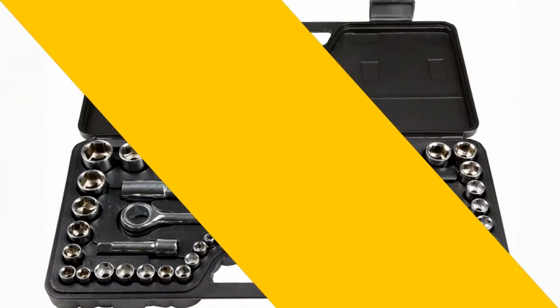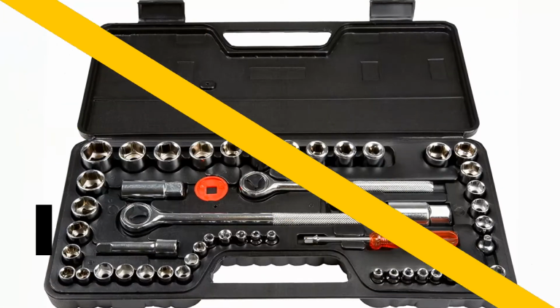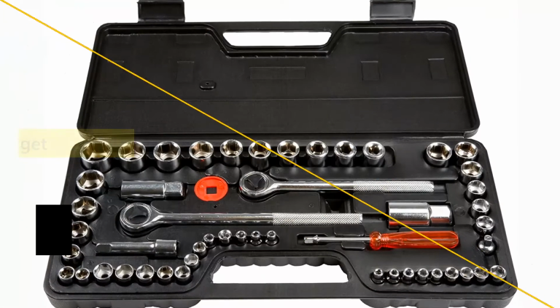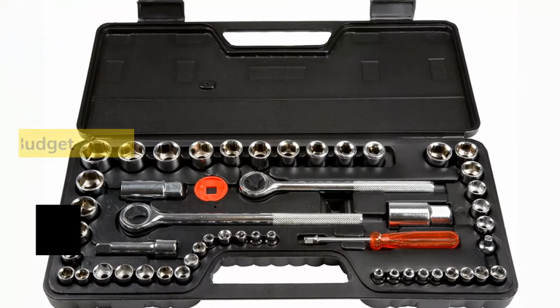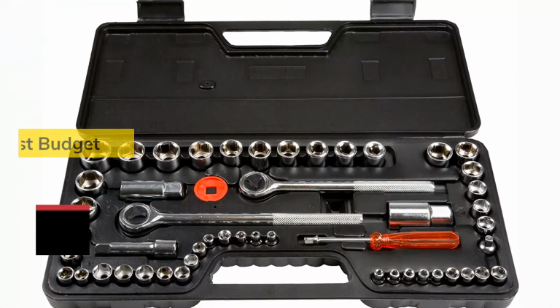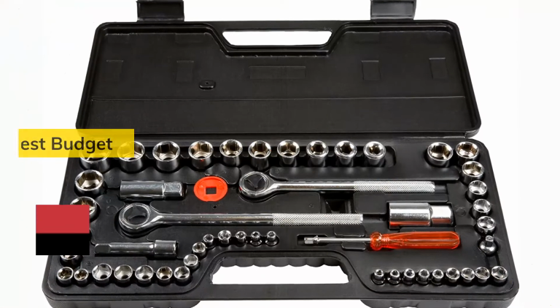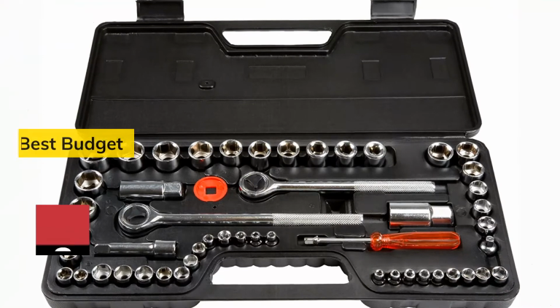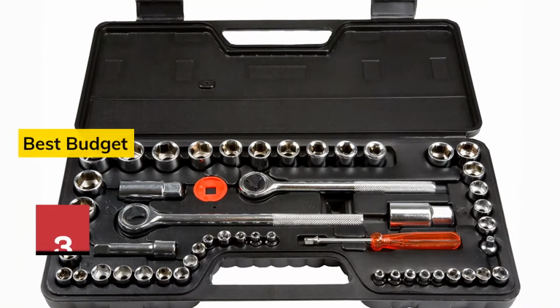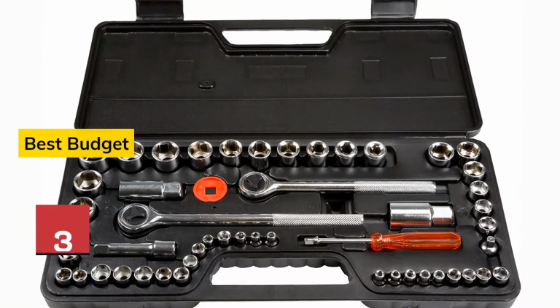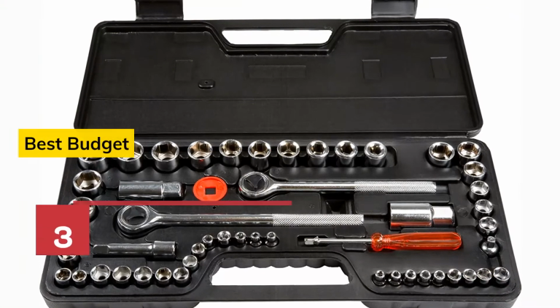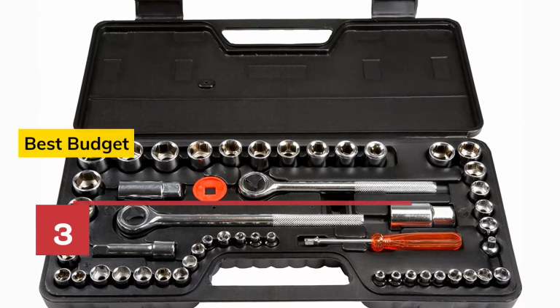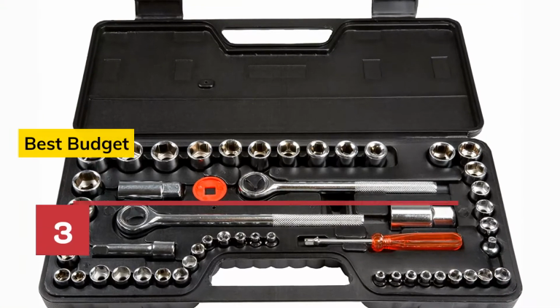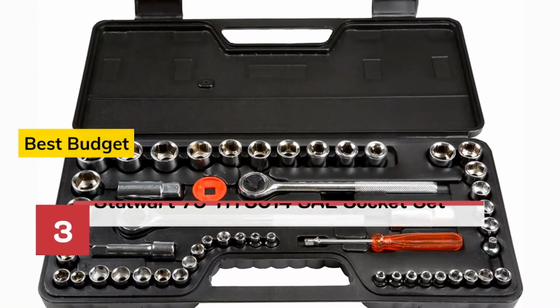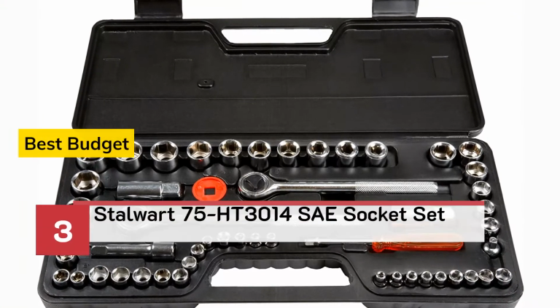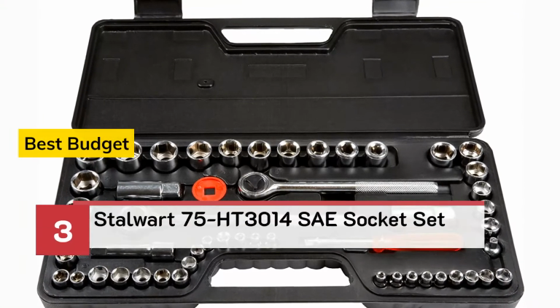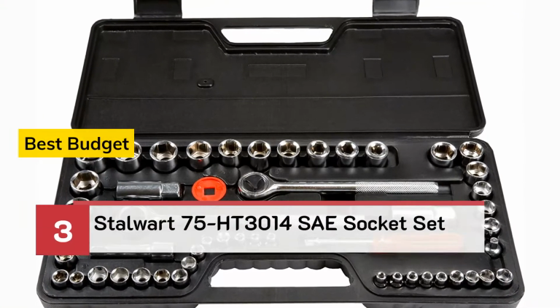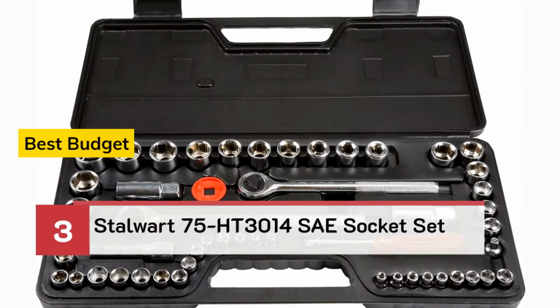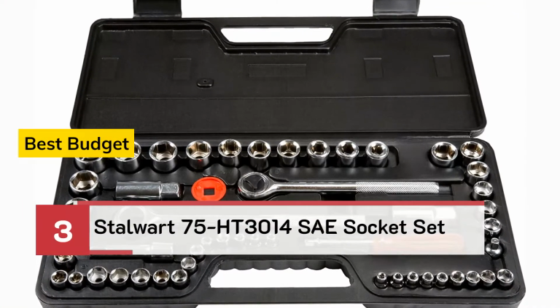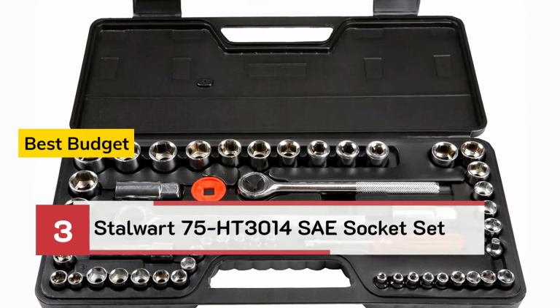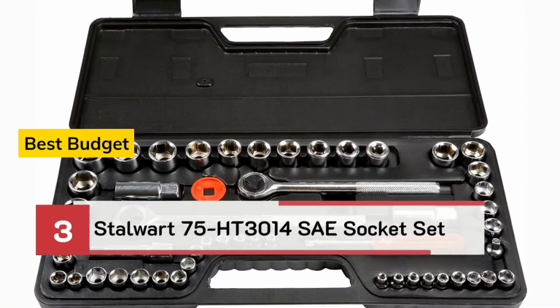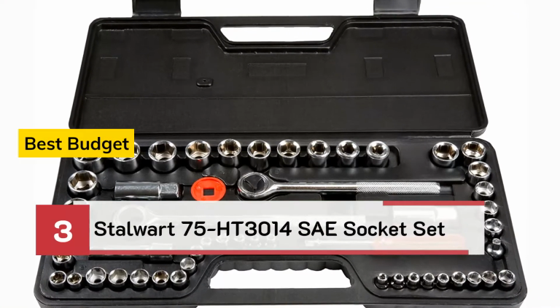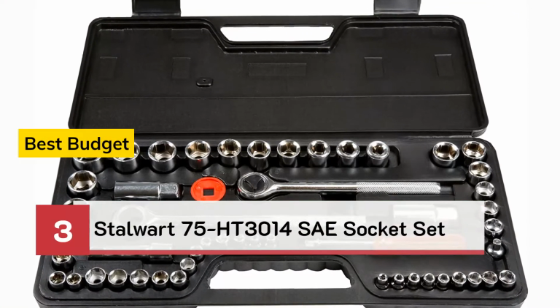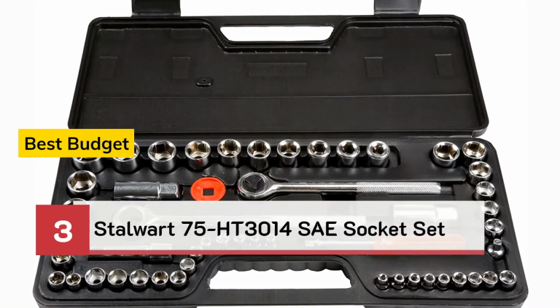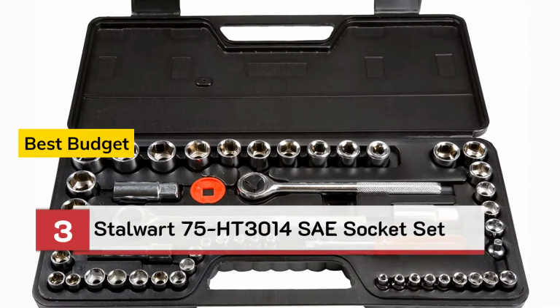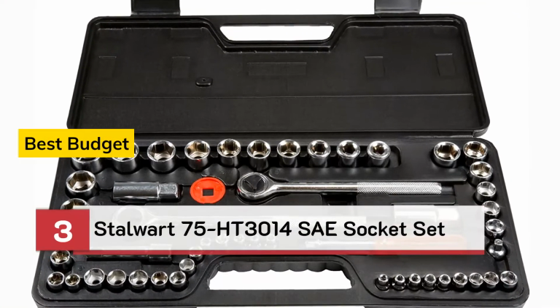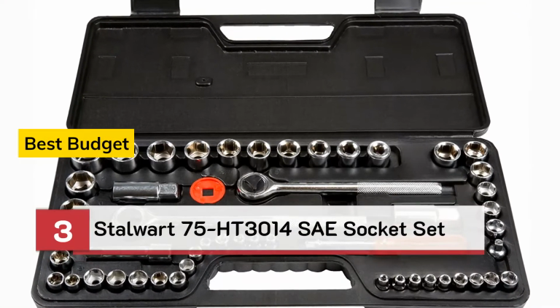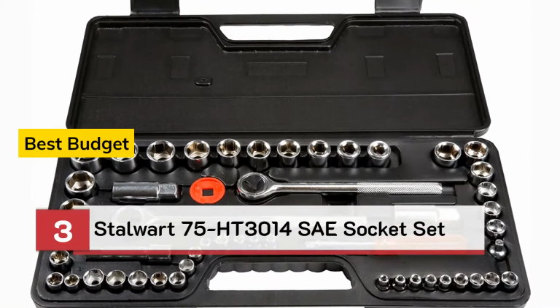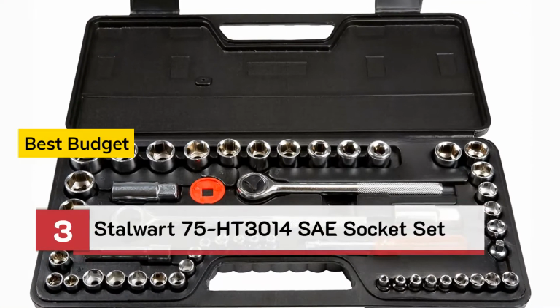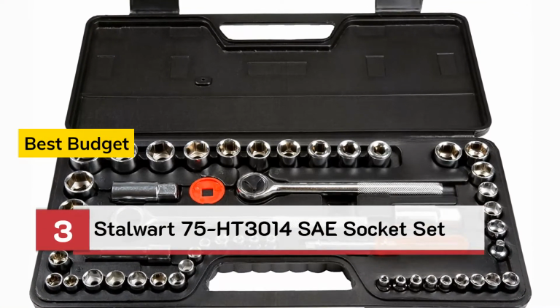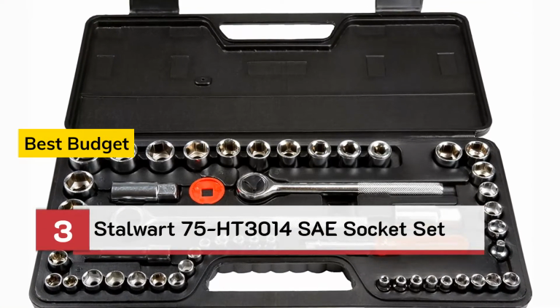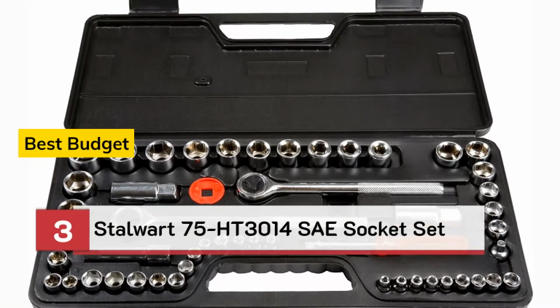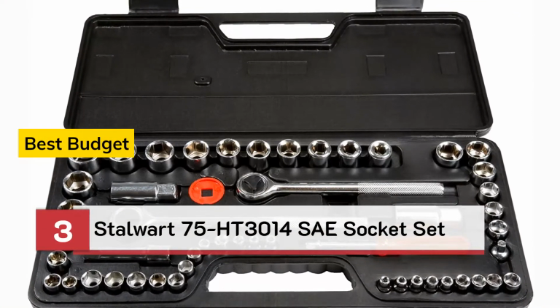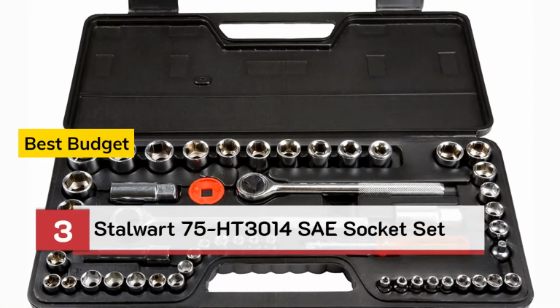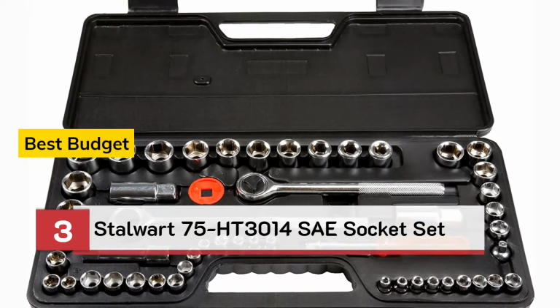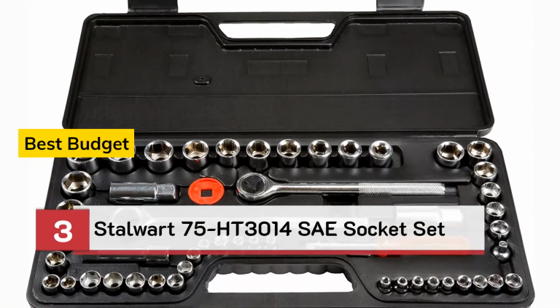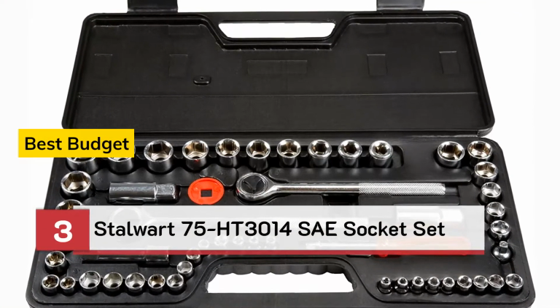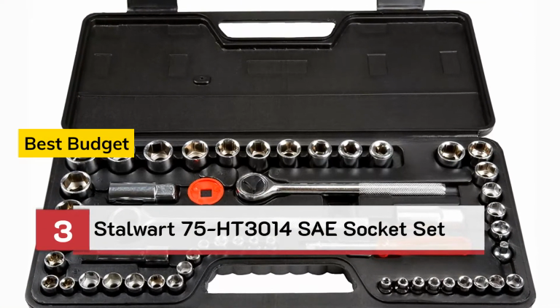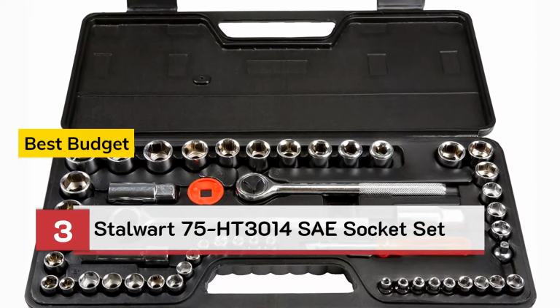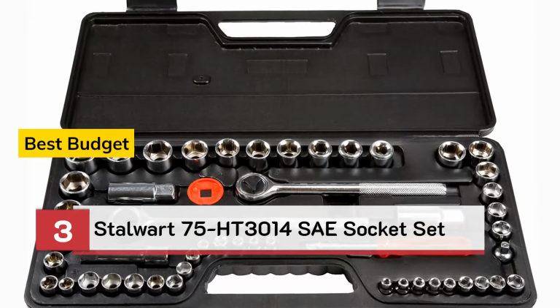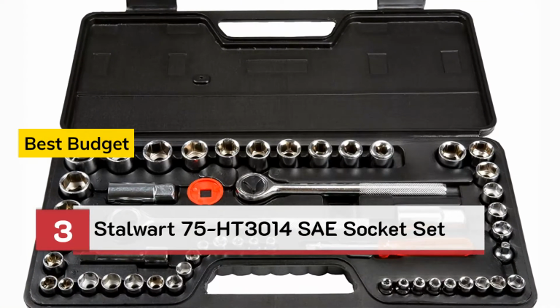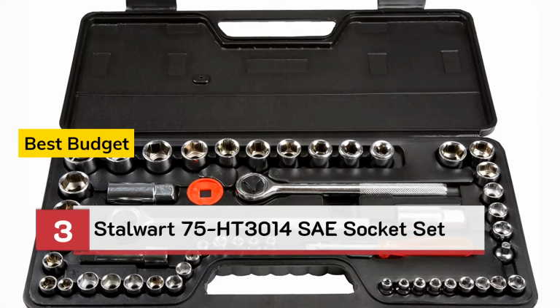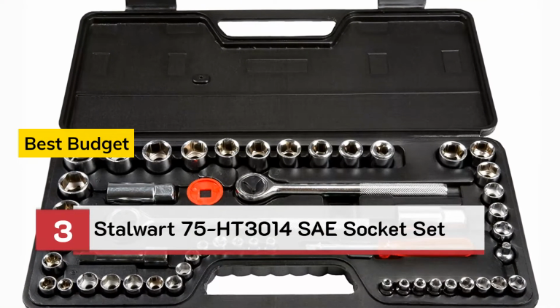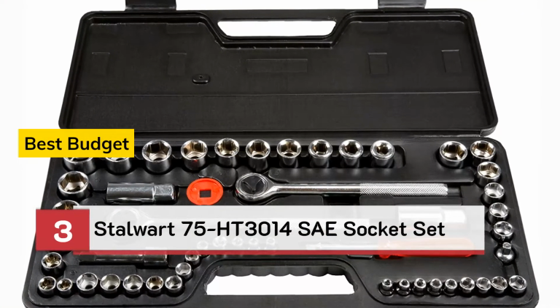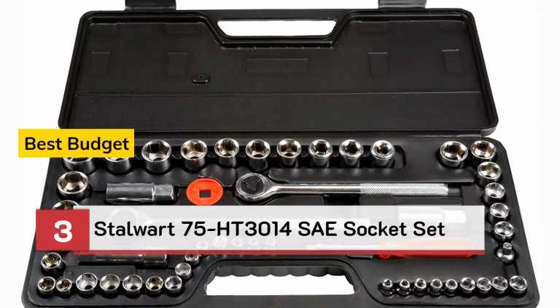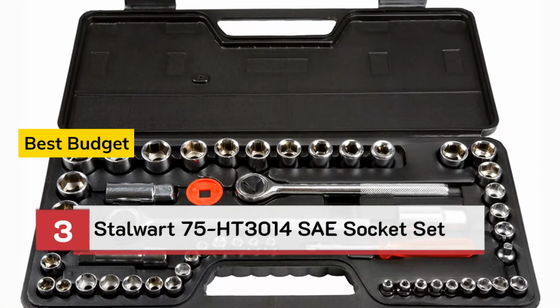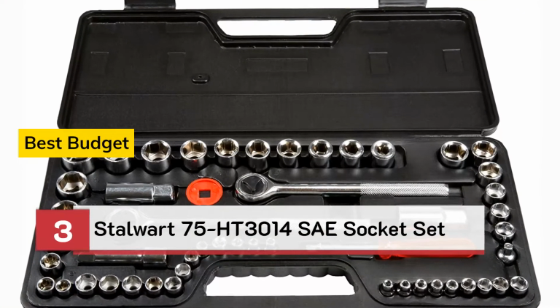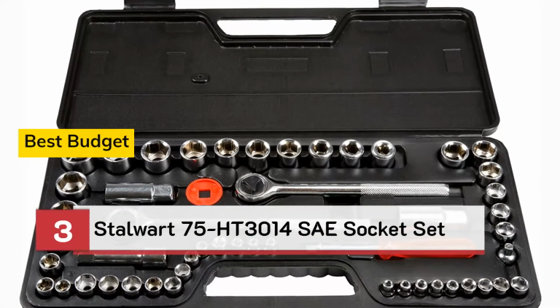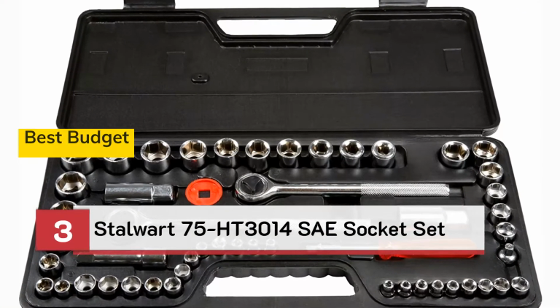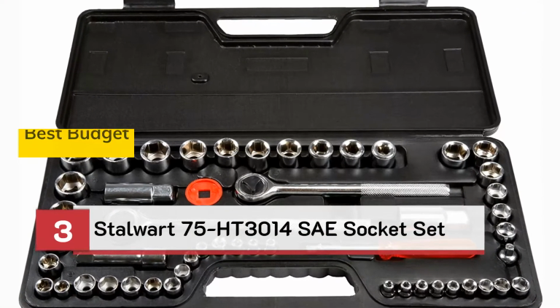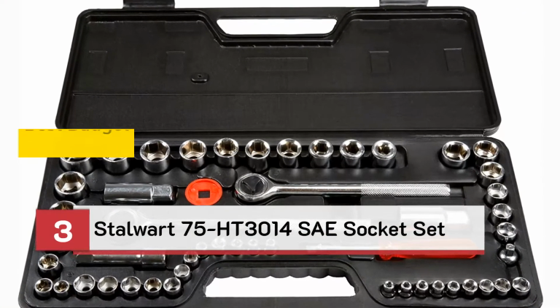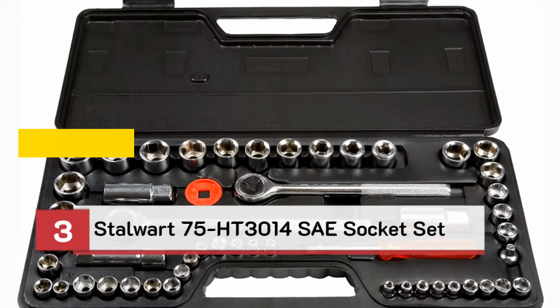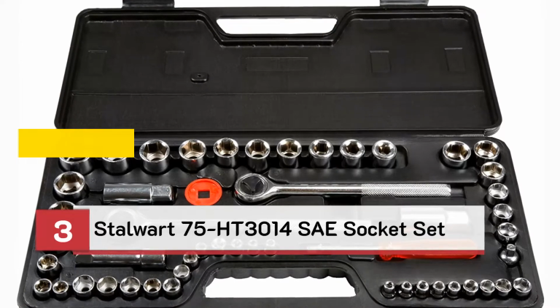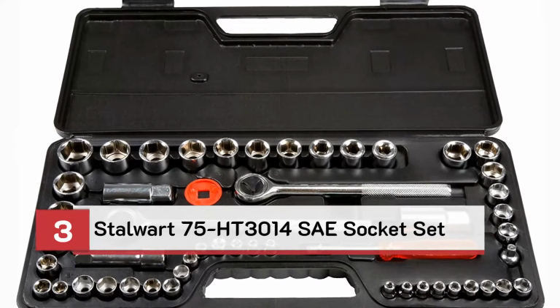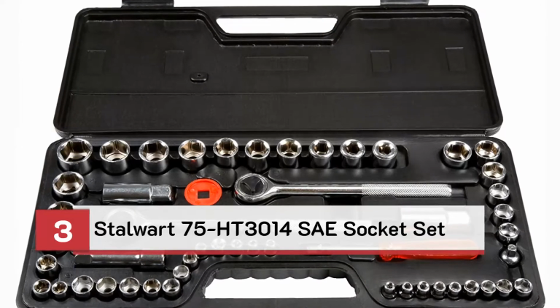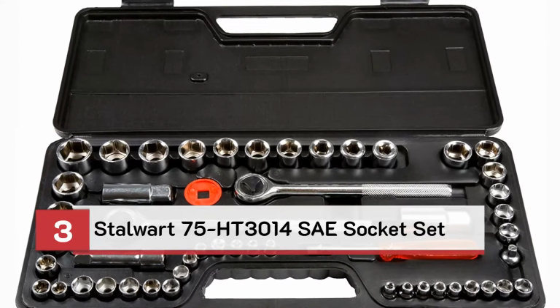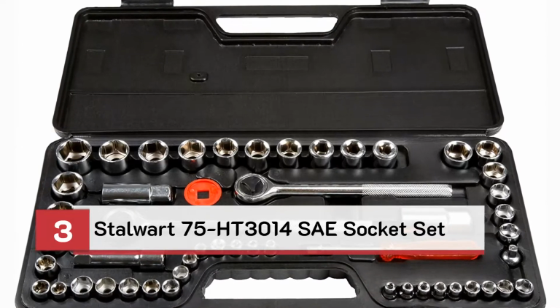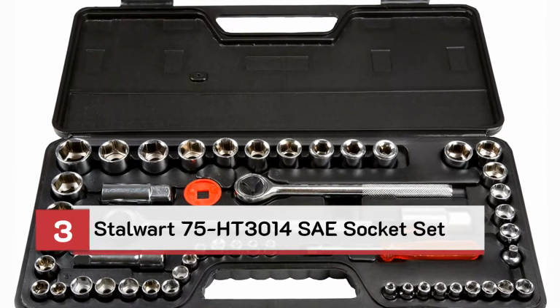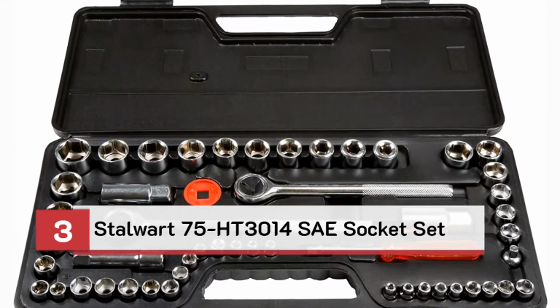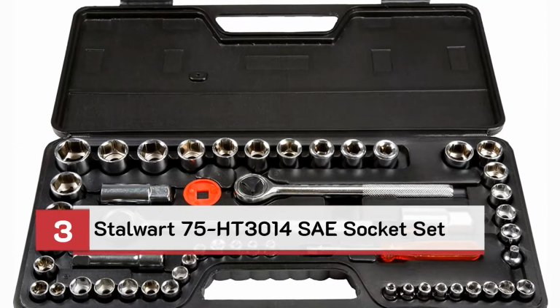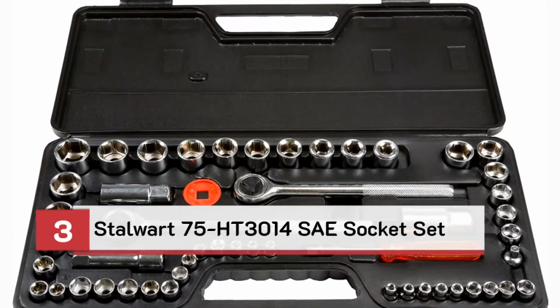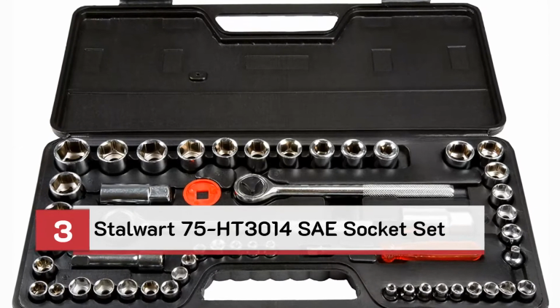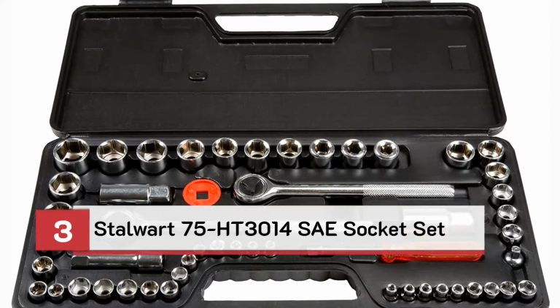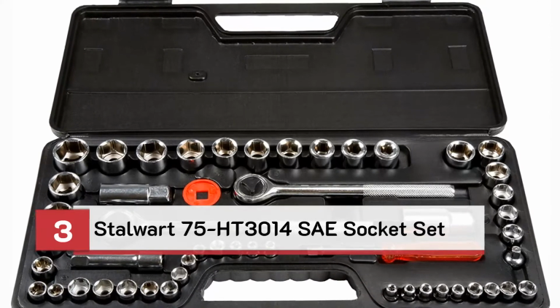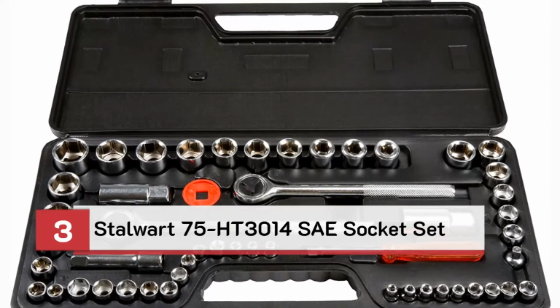Number 3: Best Budget — Stalwart 75 HT3014 SAE Socket Set.